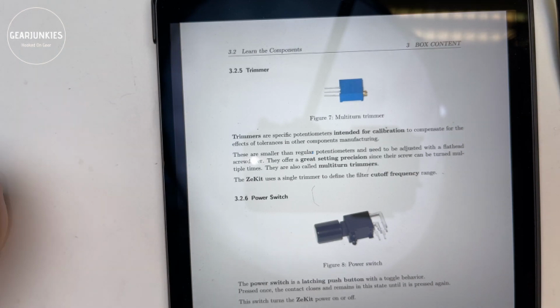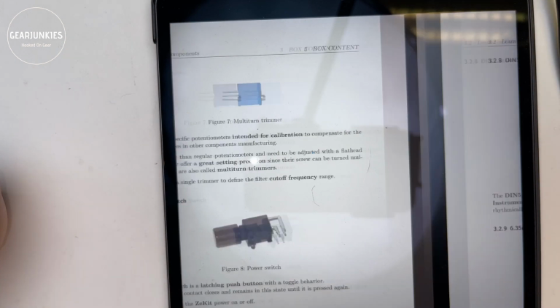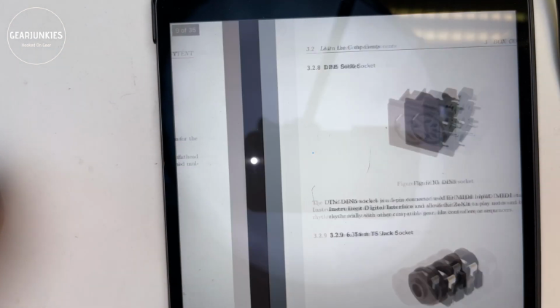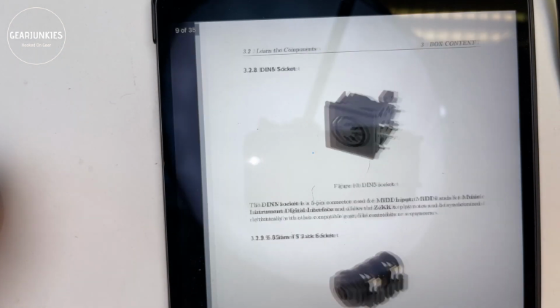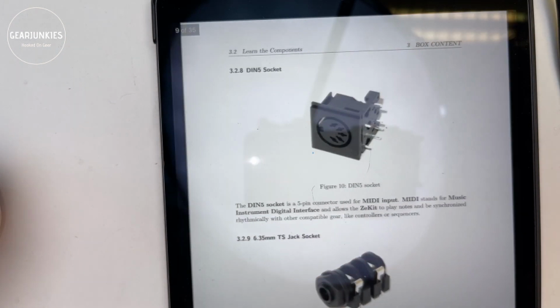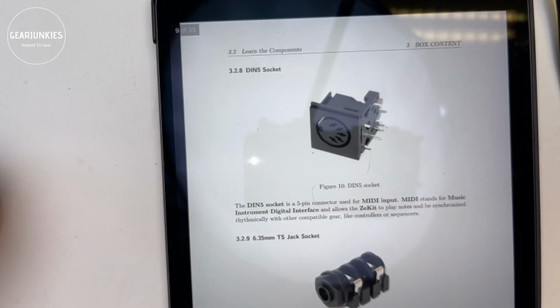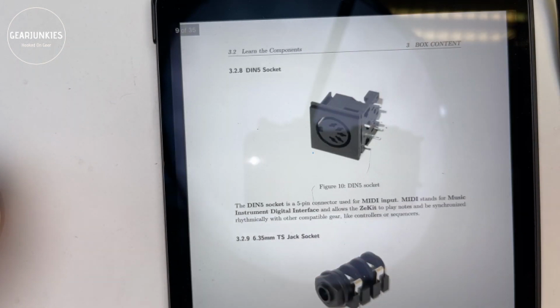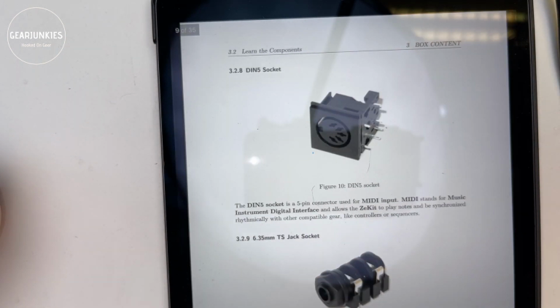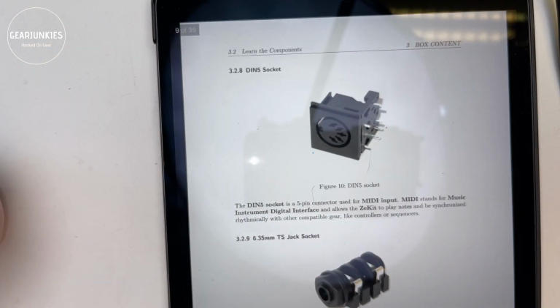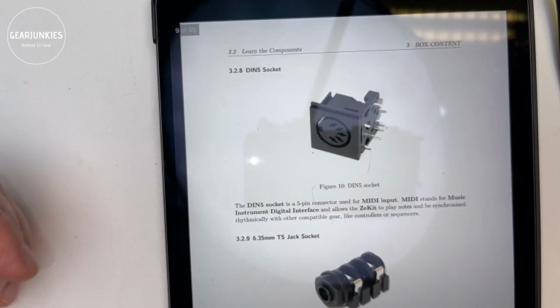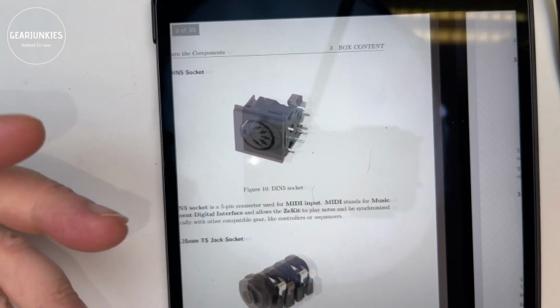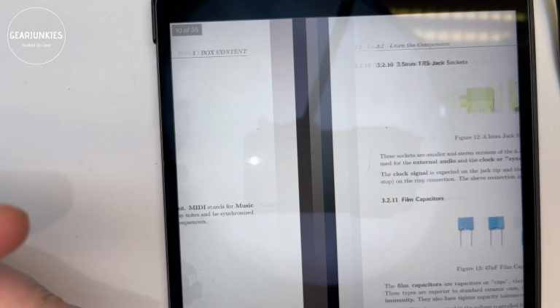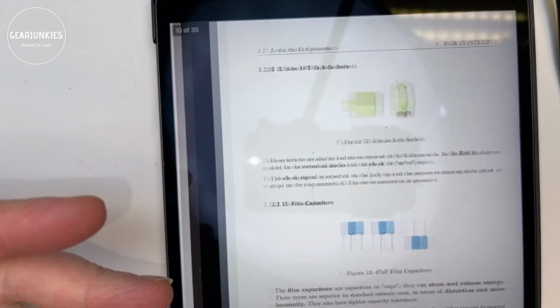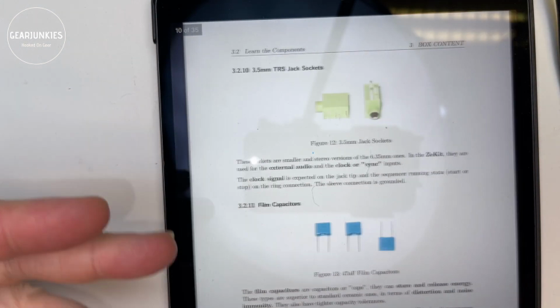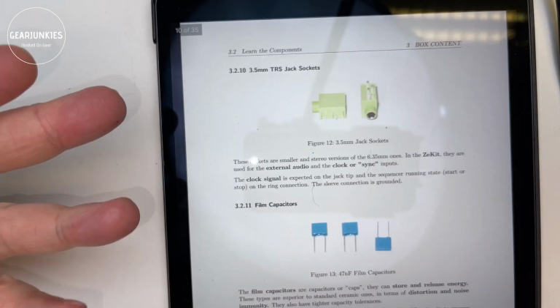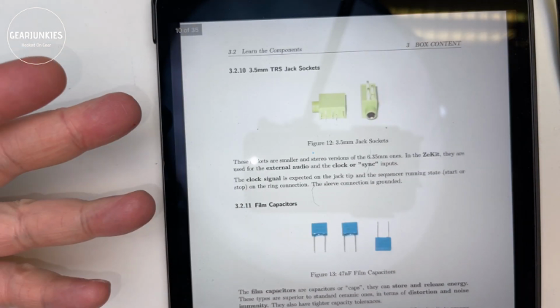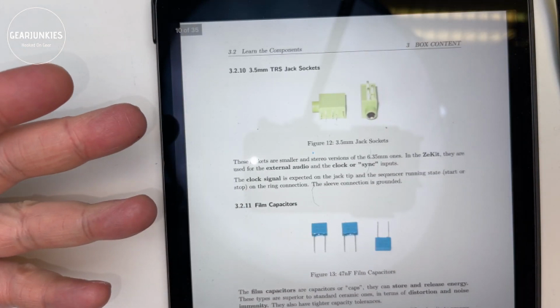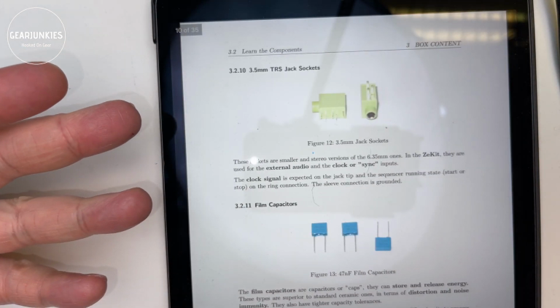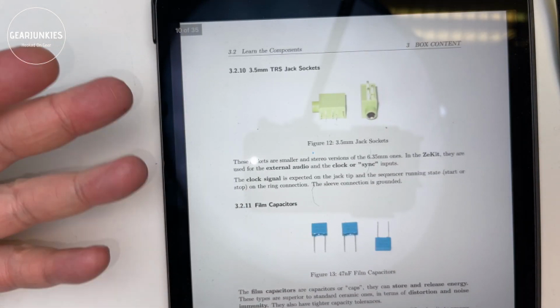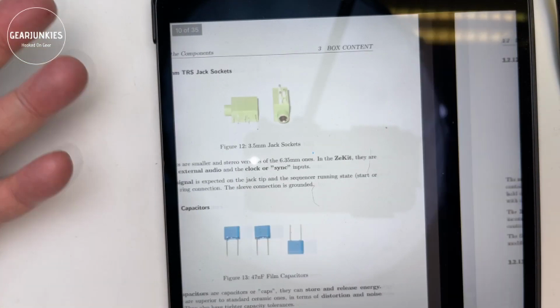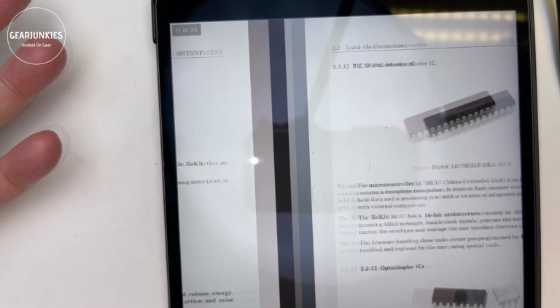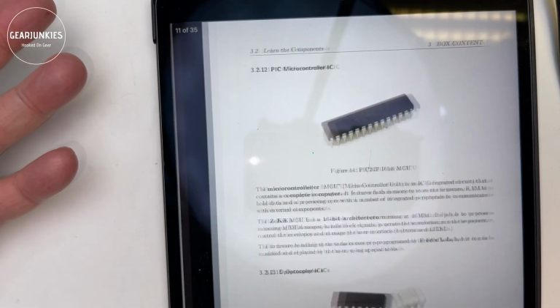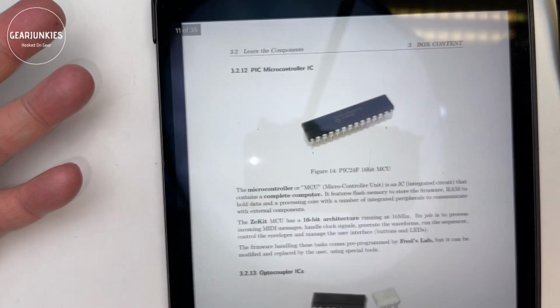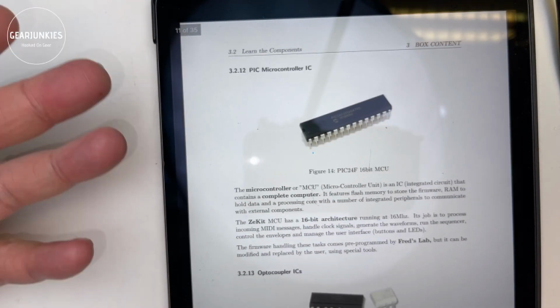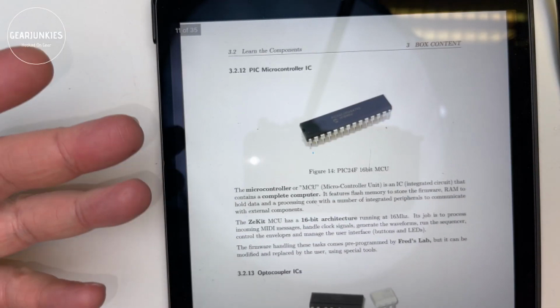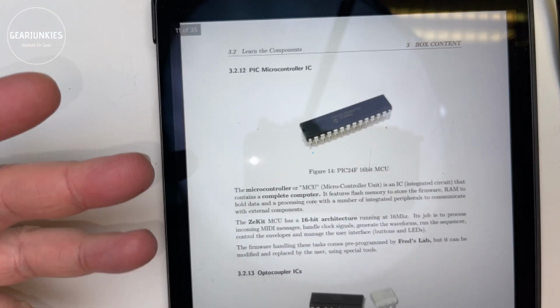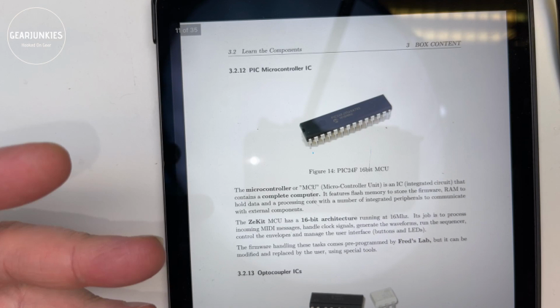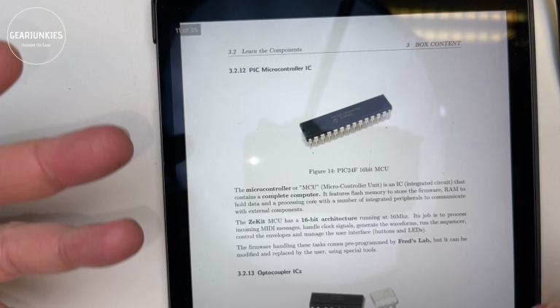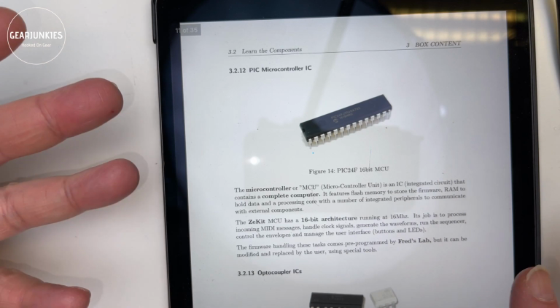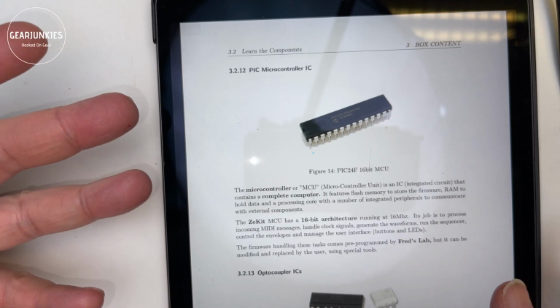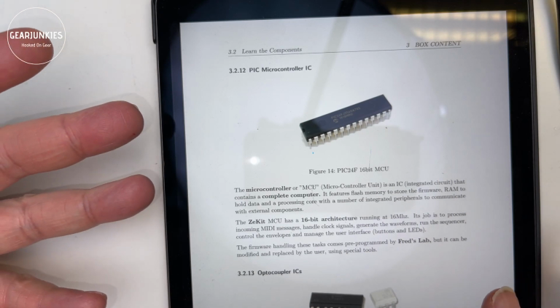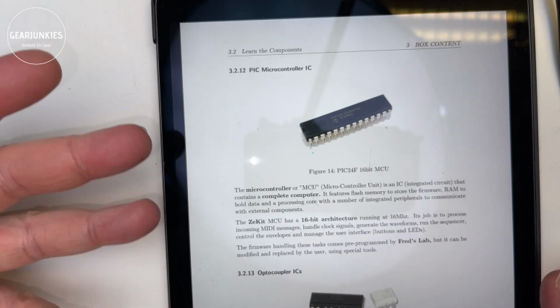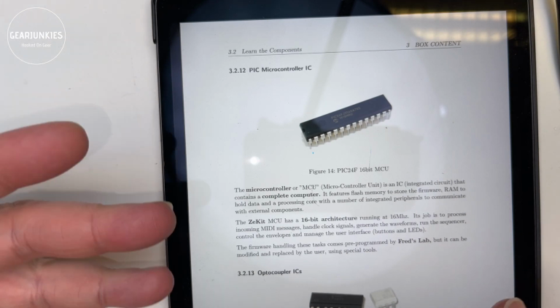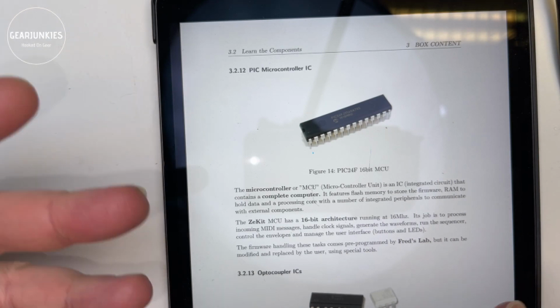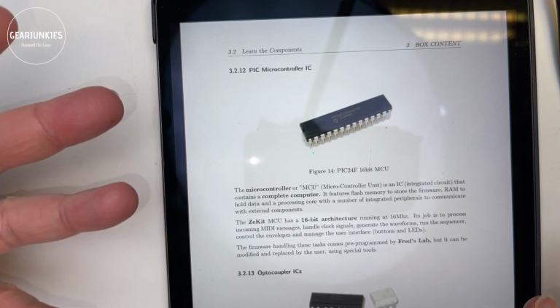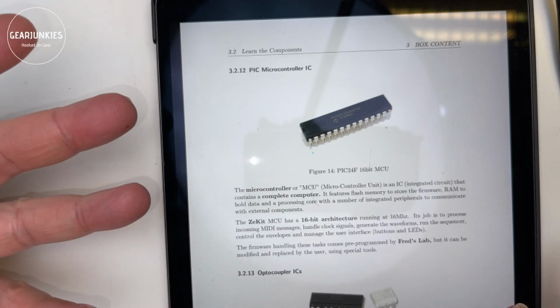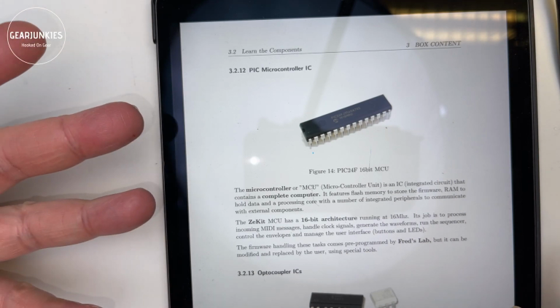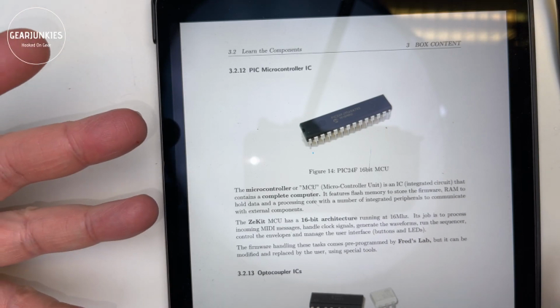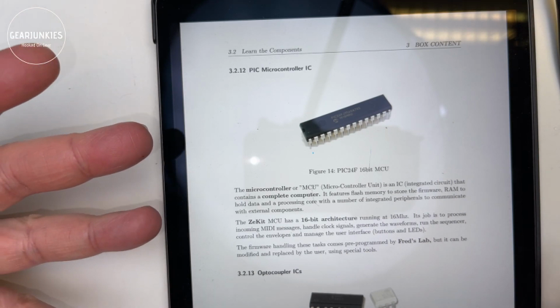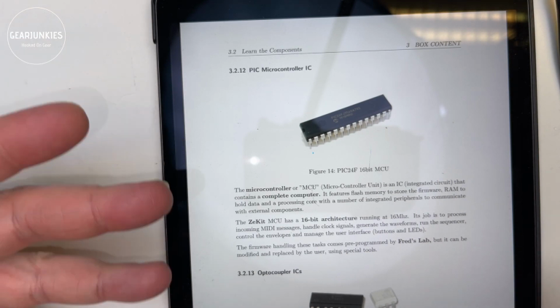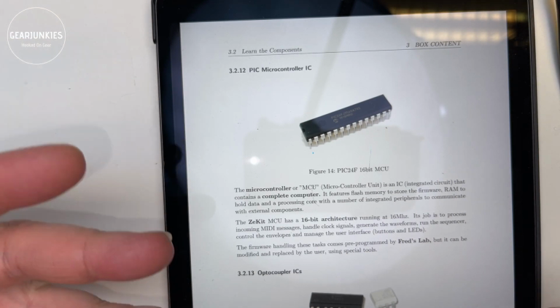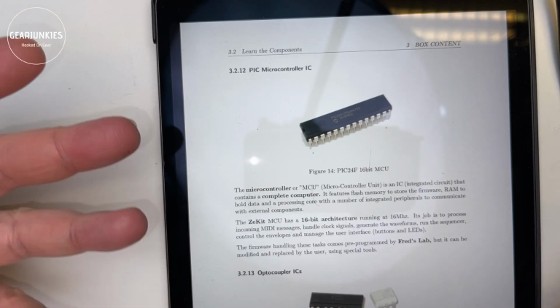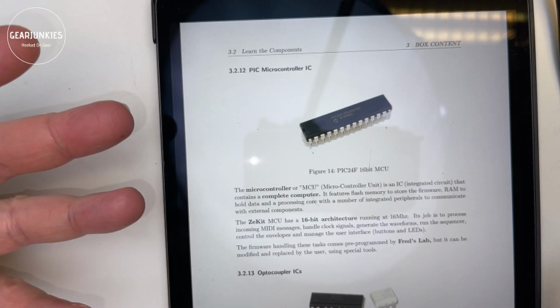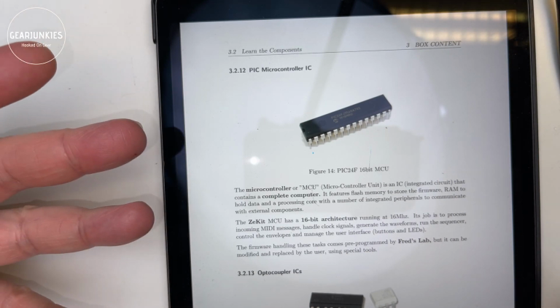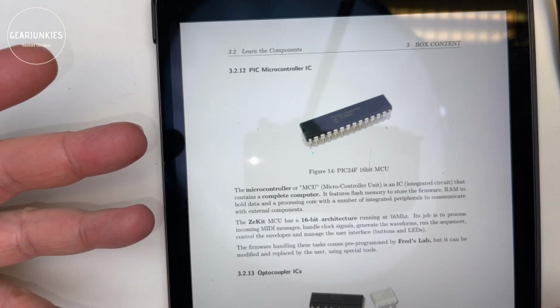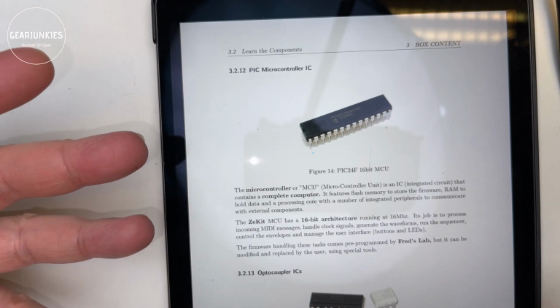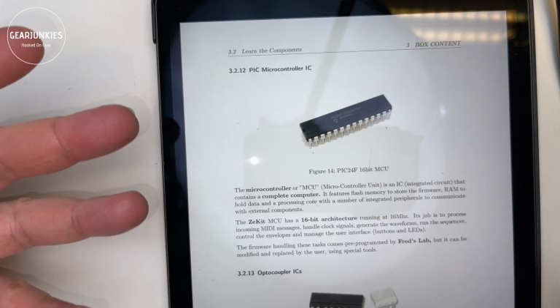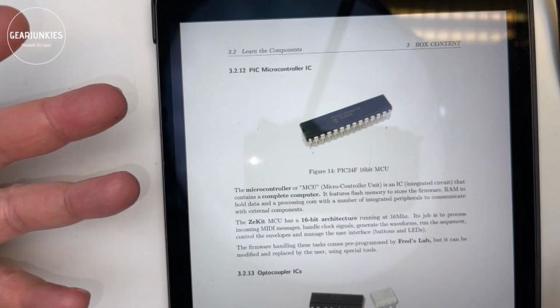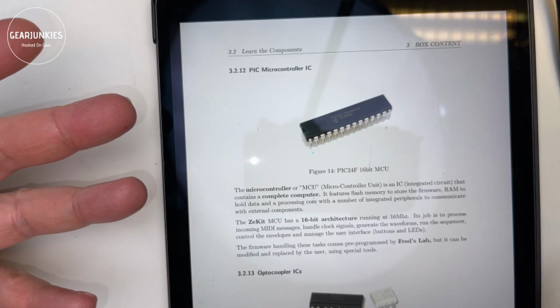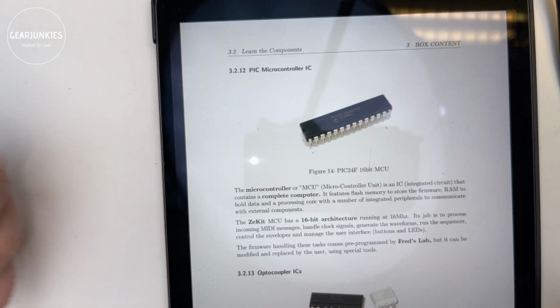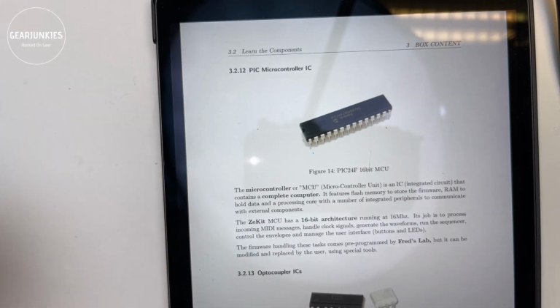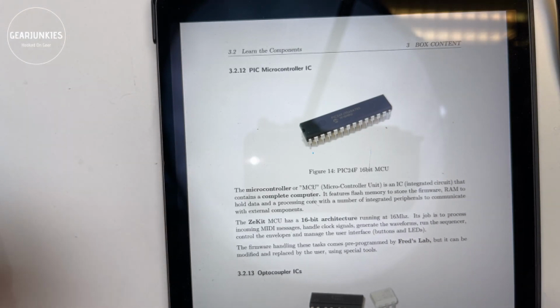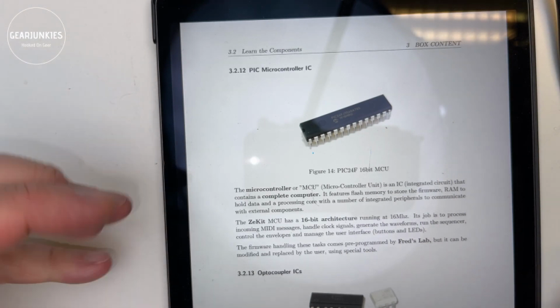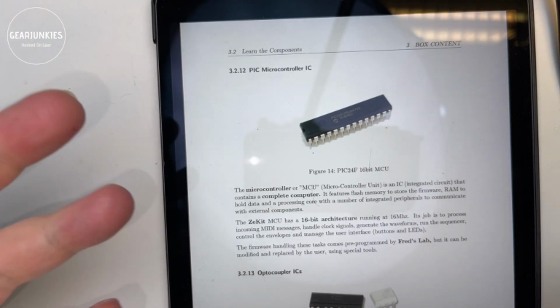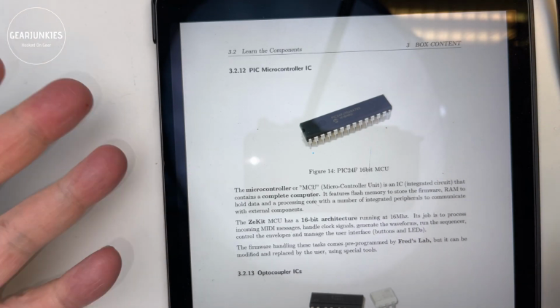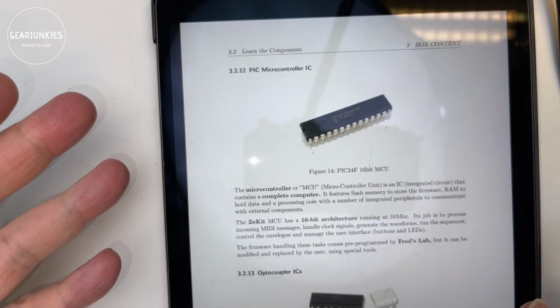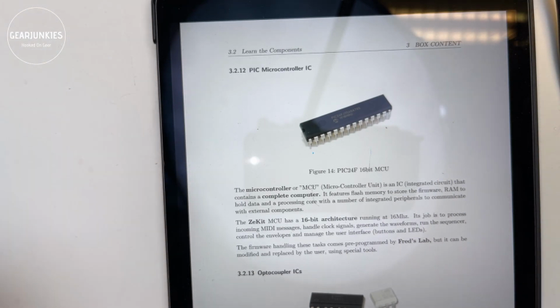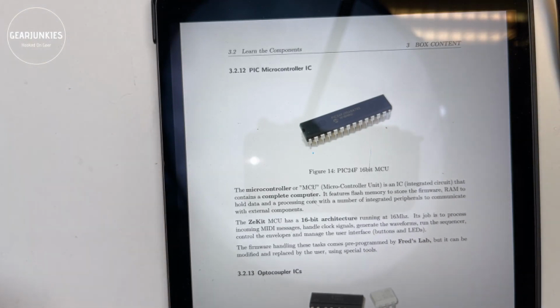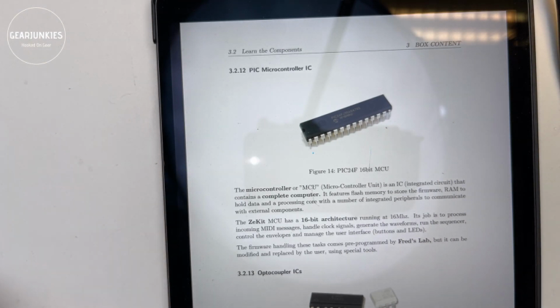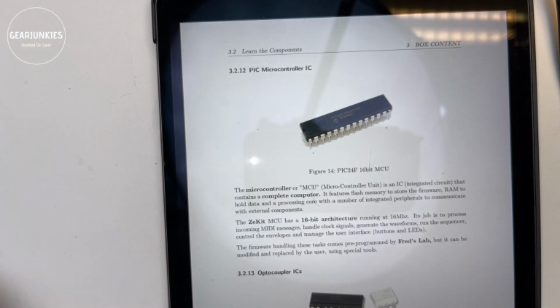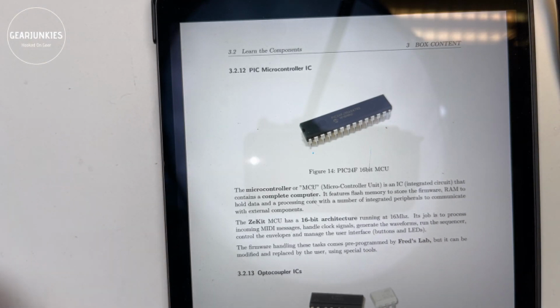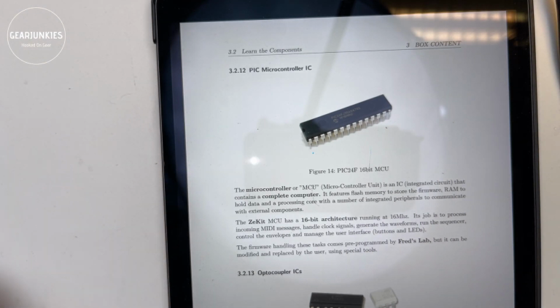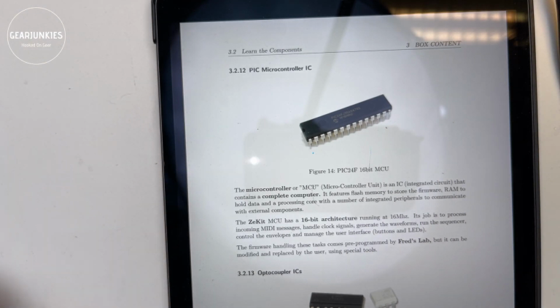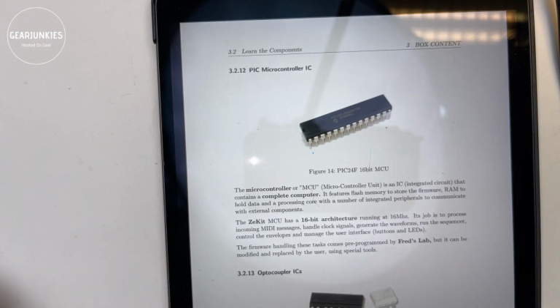And finally, it contains a technical section where you can find details on how the different components of the Zekit work. So let's go to work.